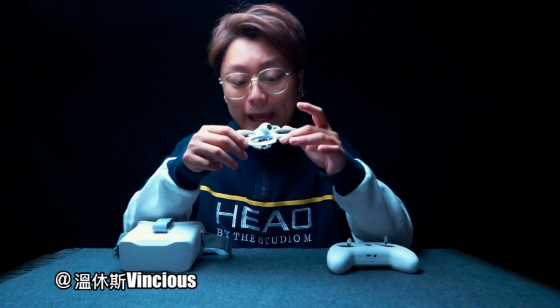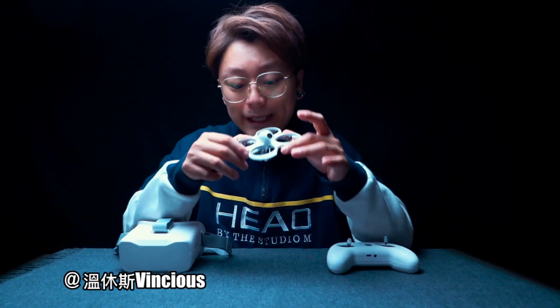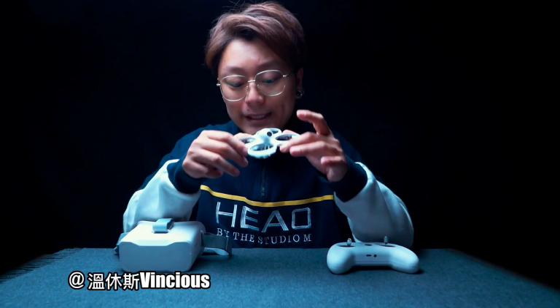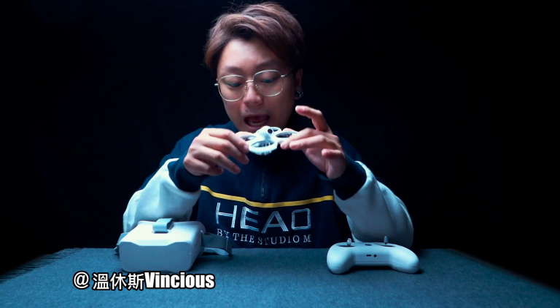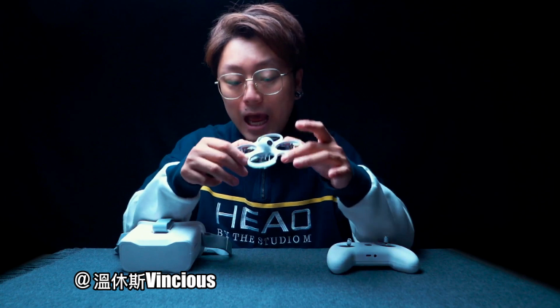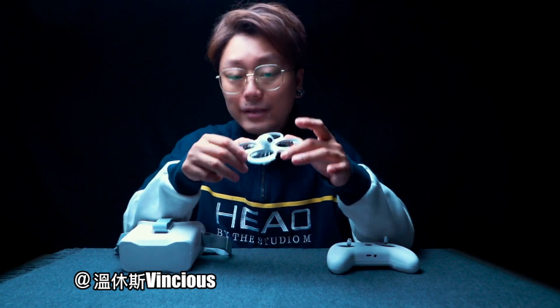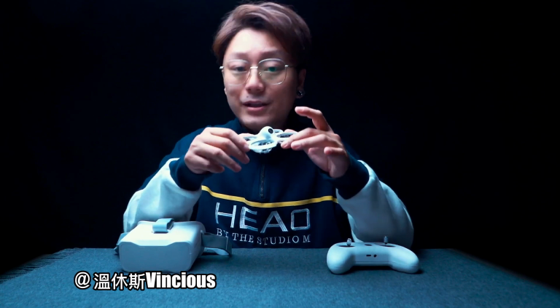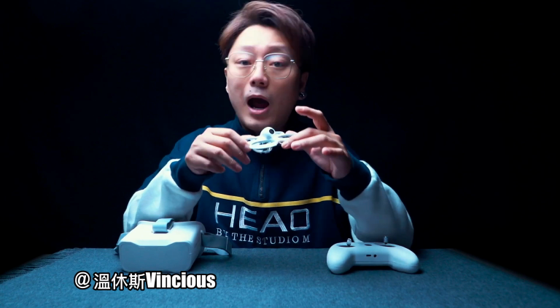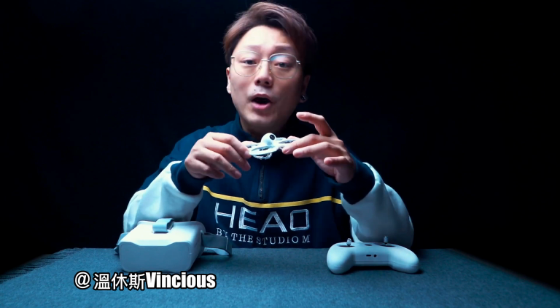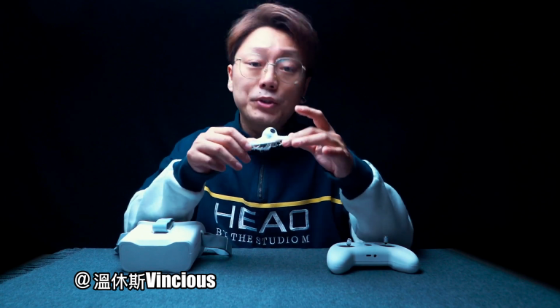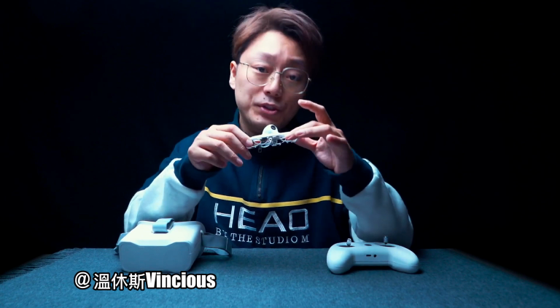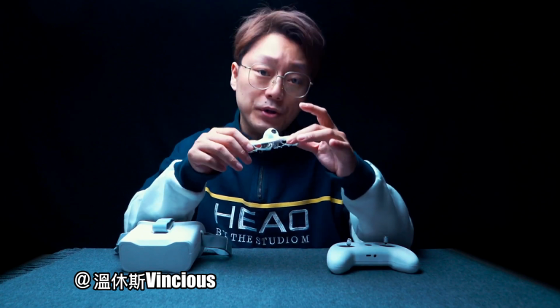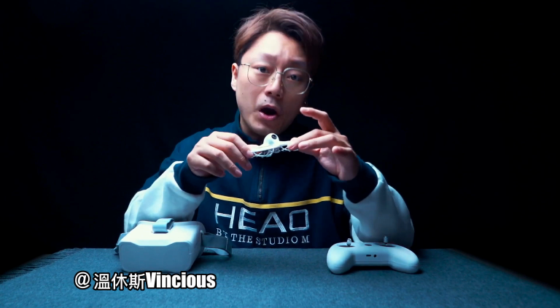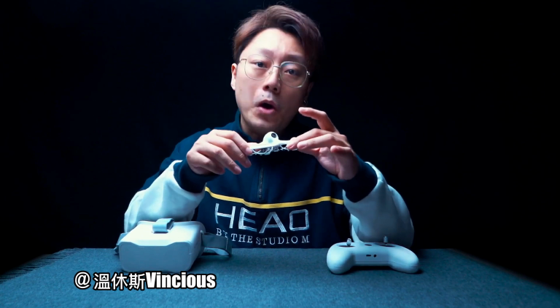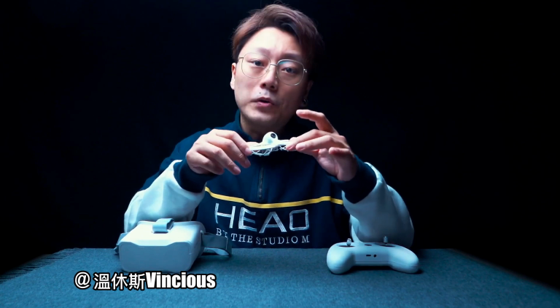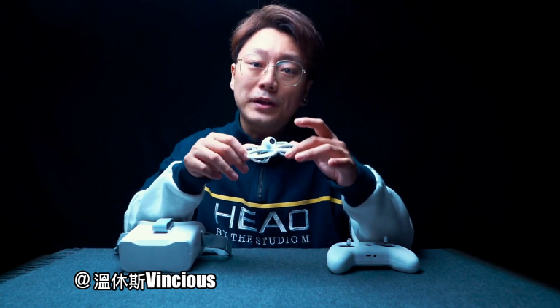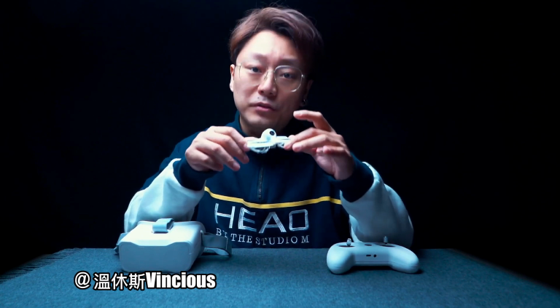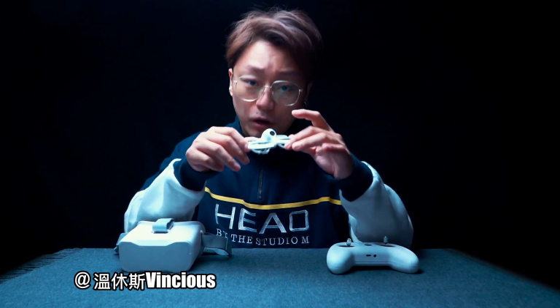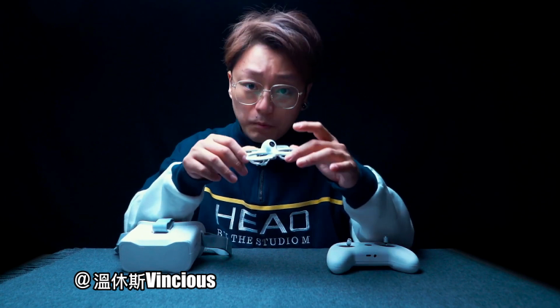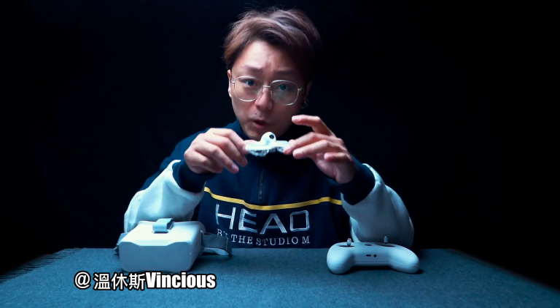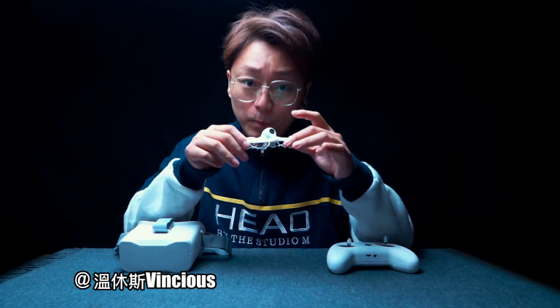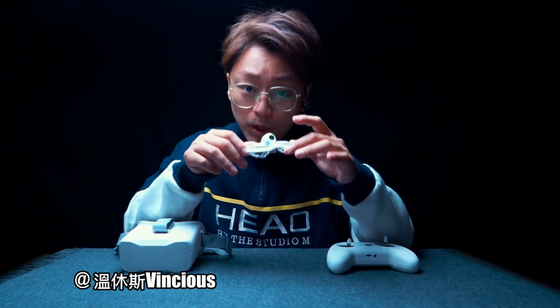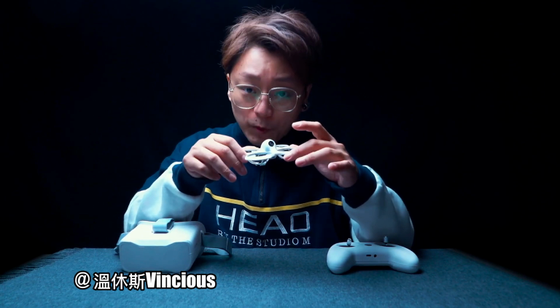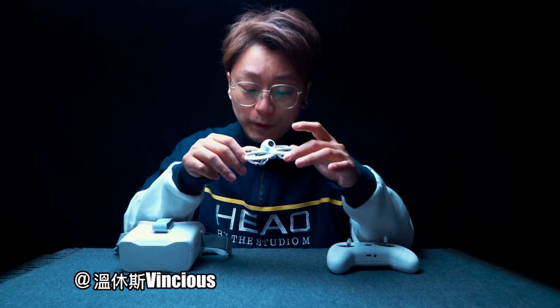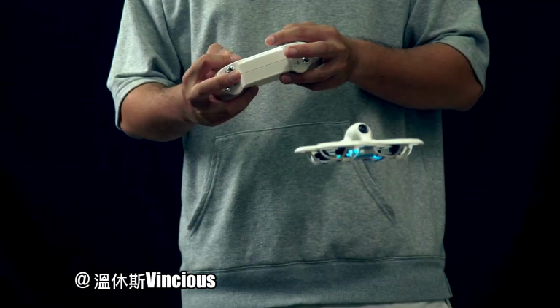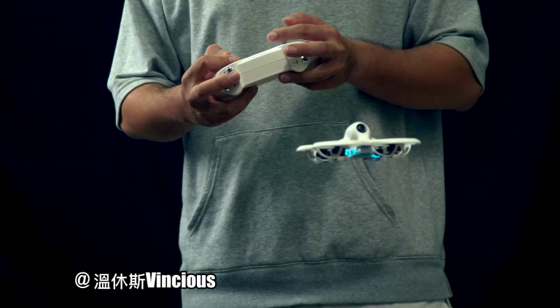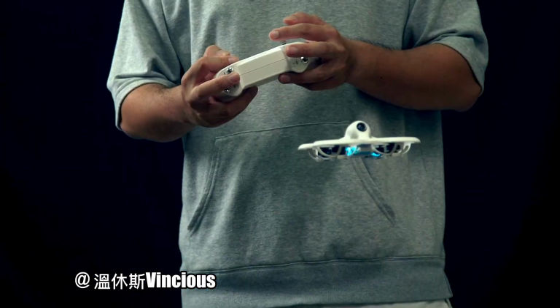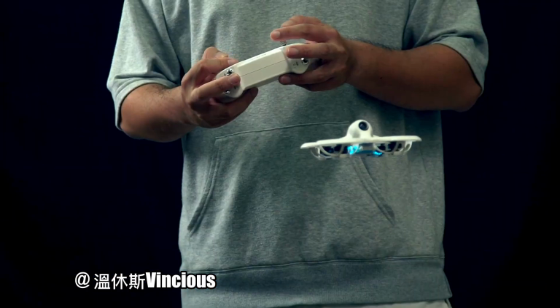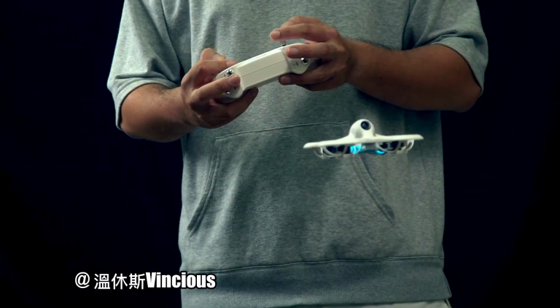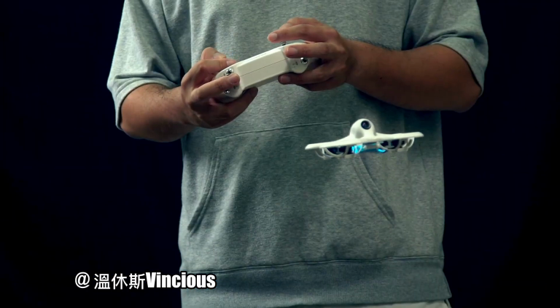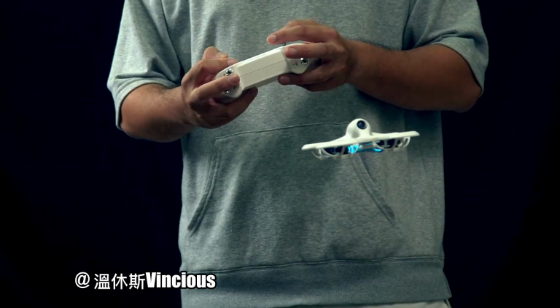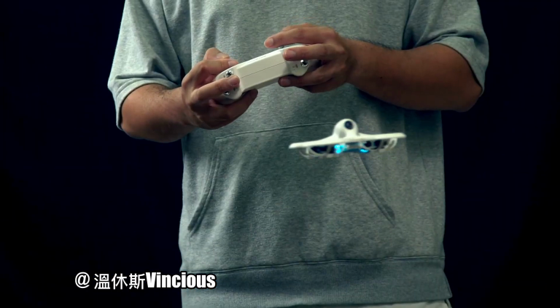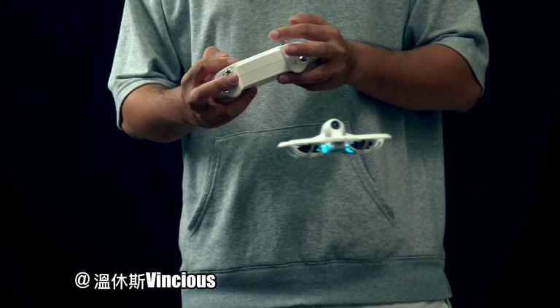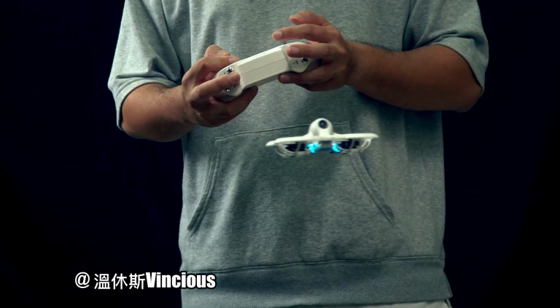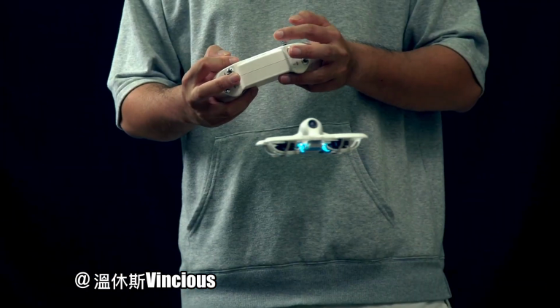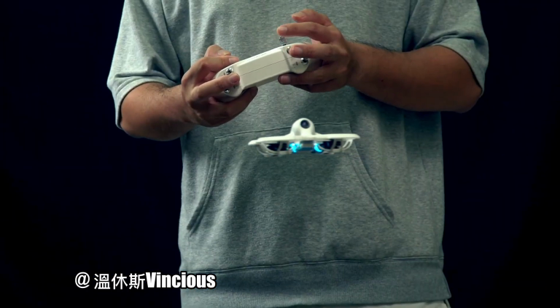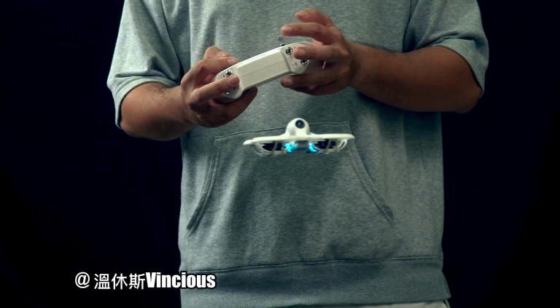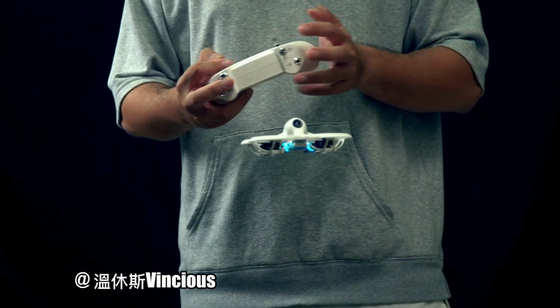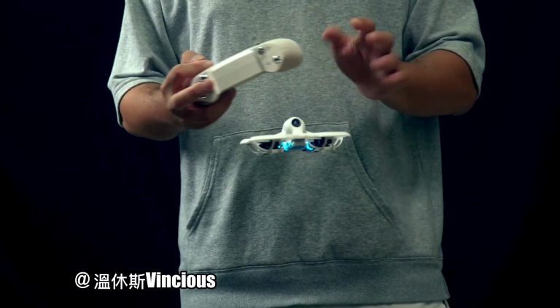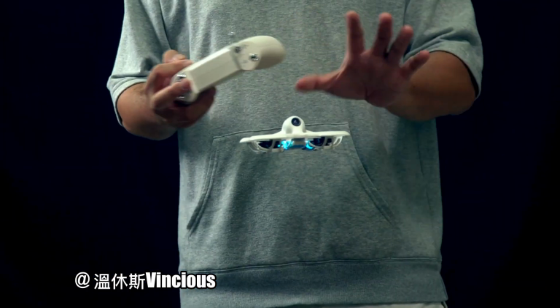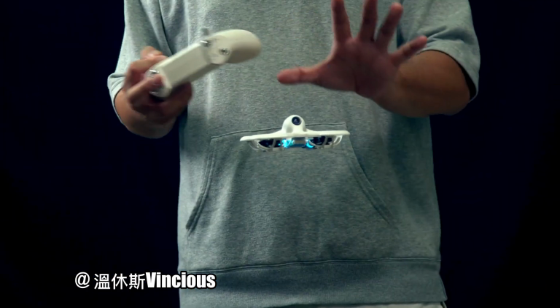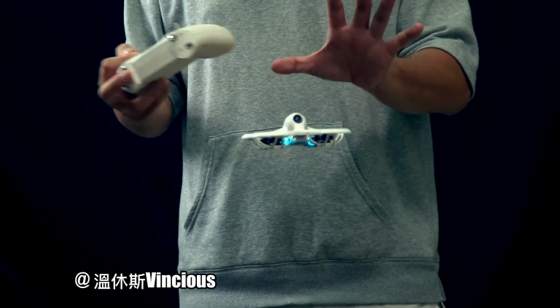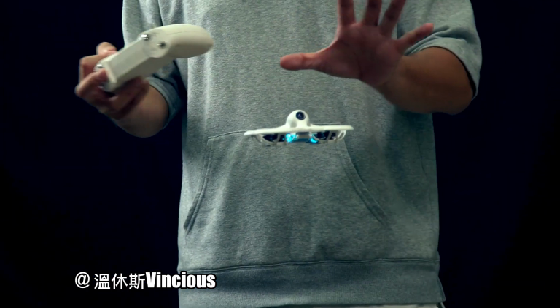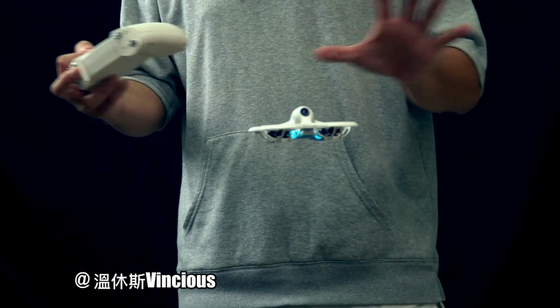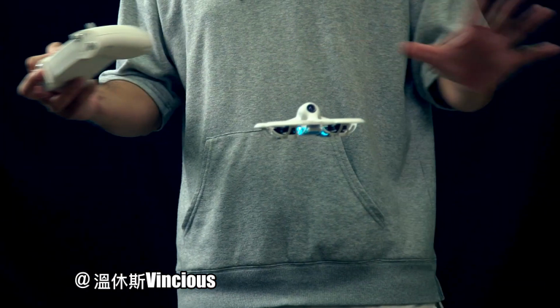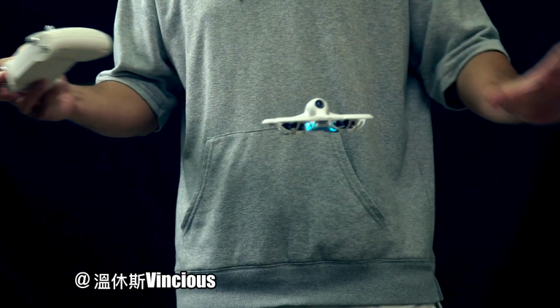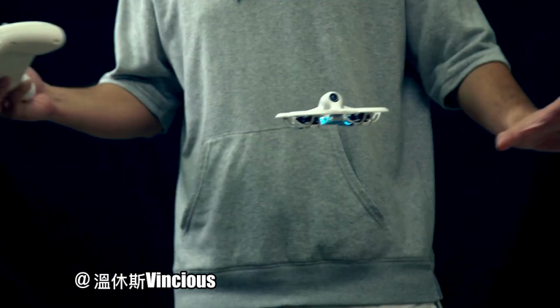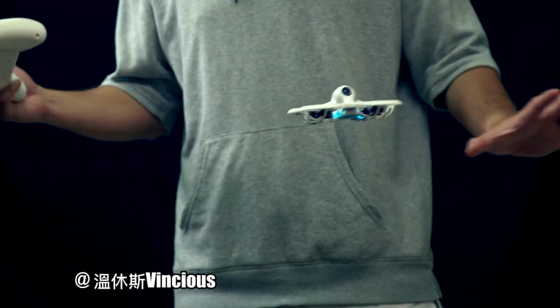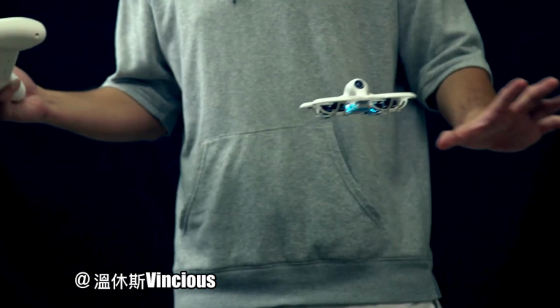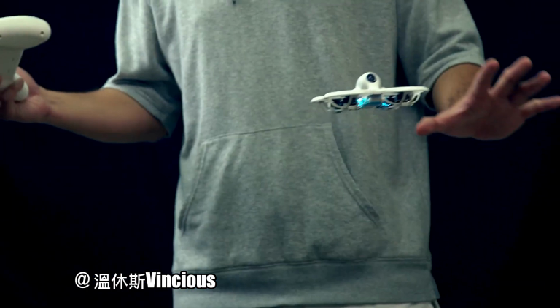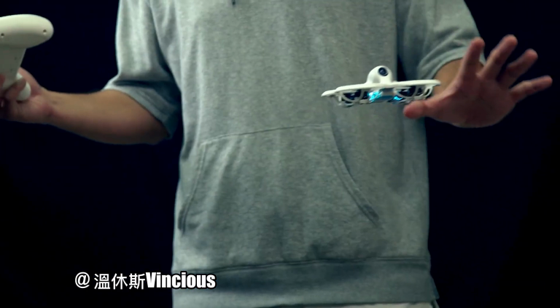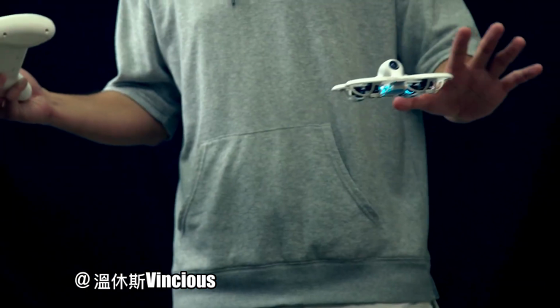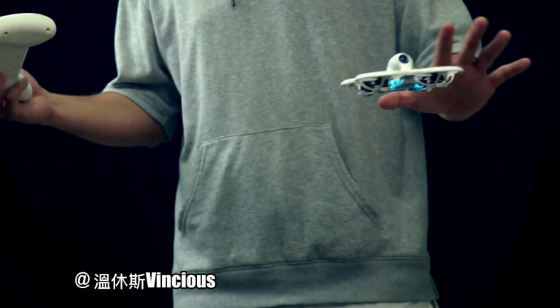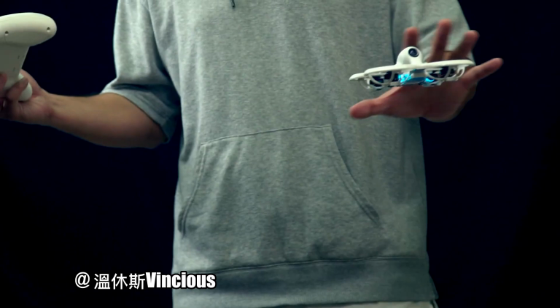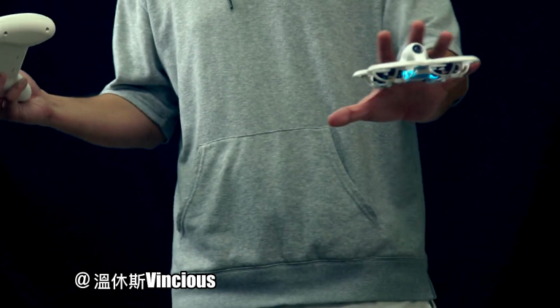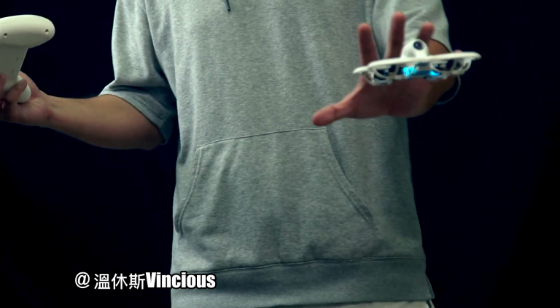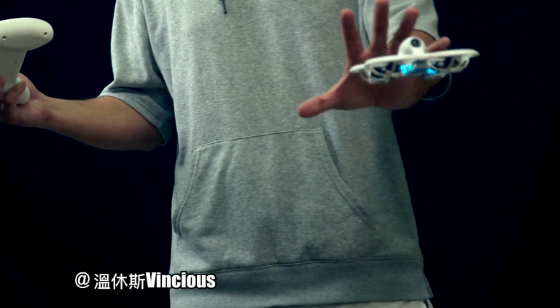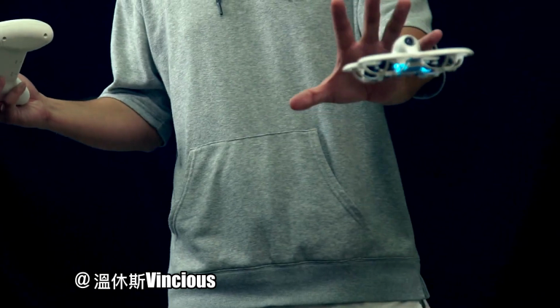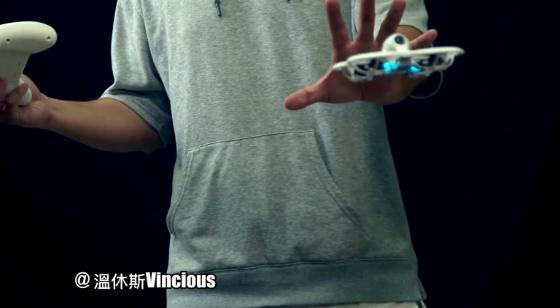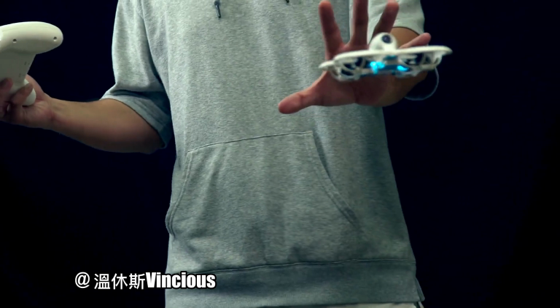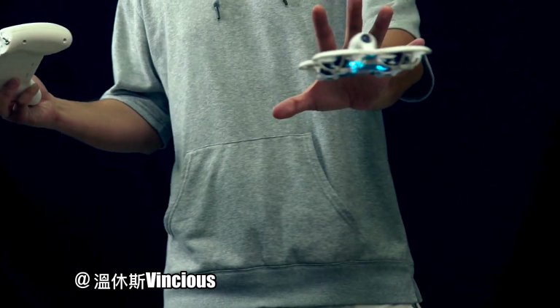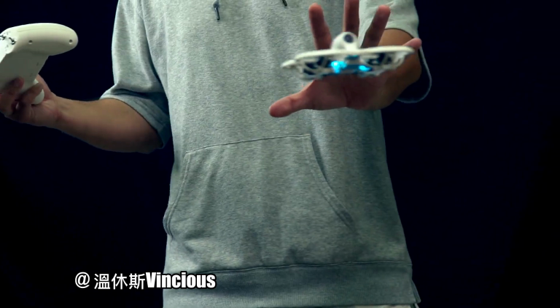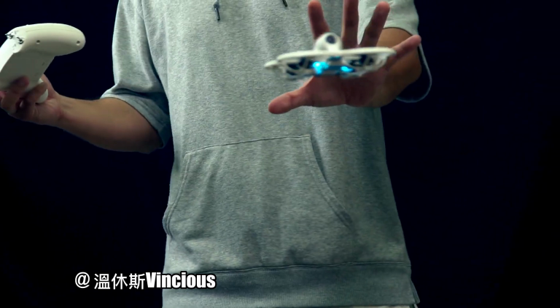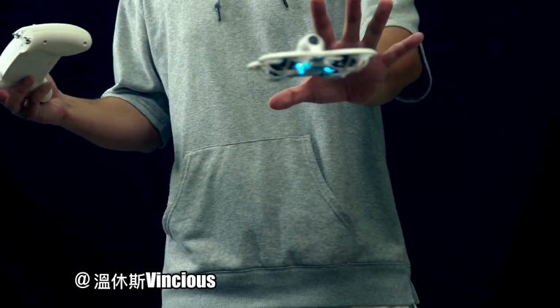It has altitude hold in normal mode. After taking off it hovers in the air — this is so beginner friendly.